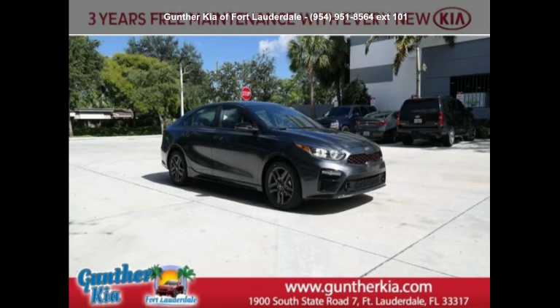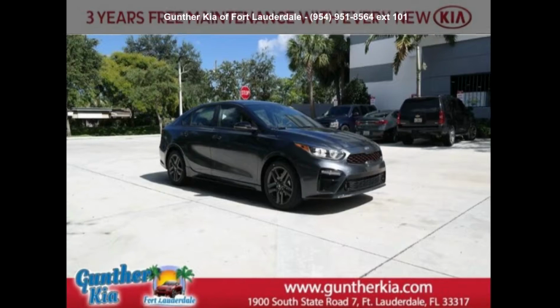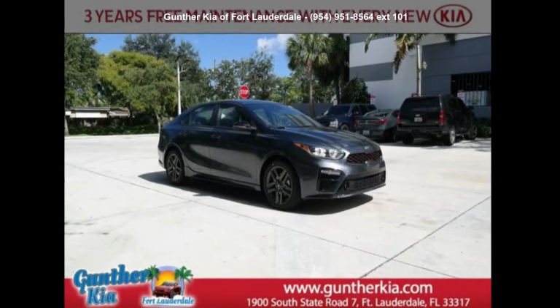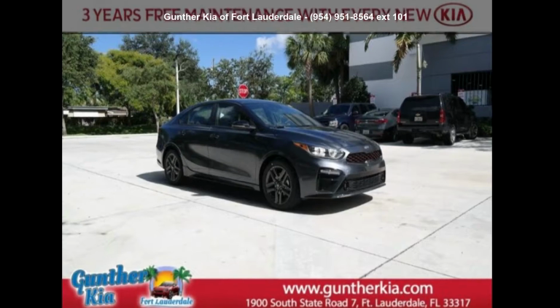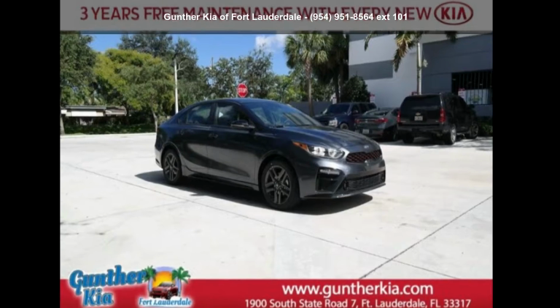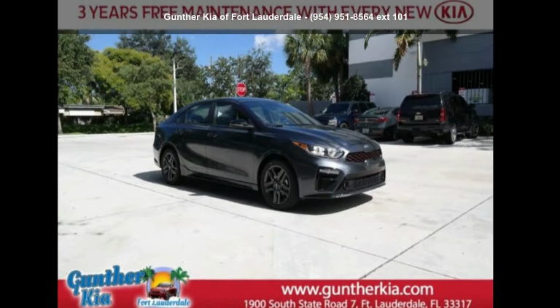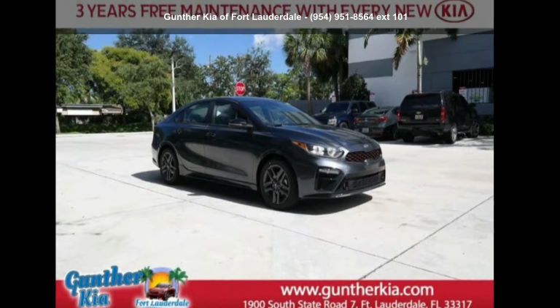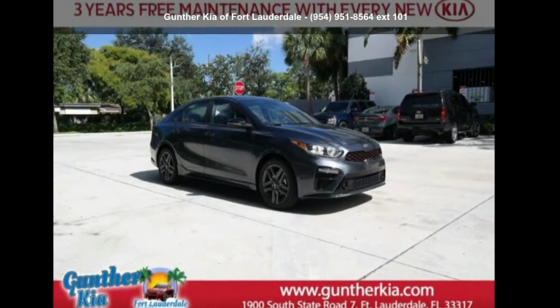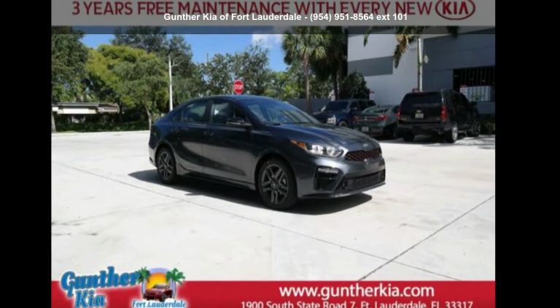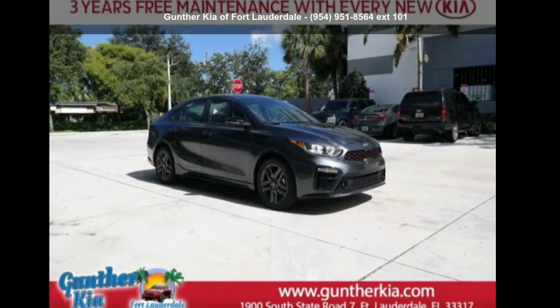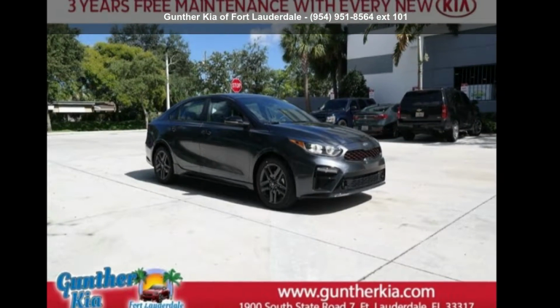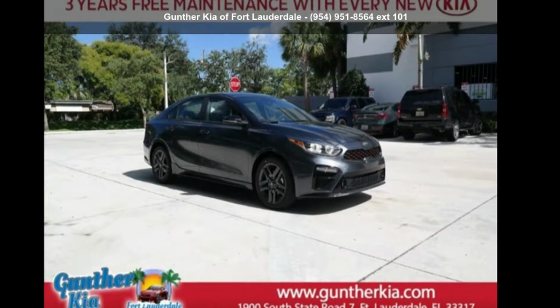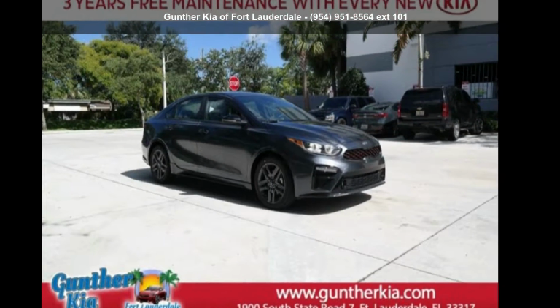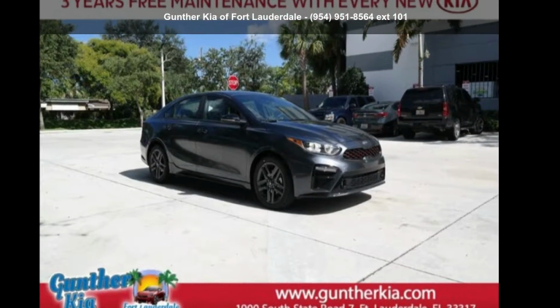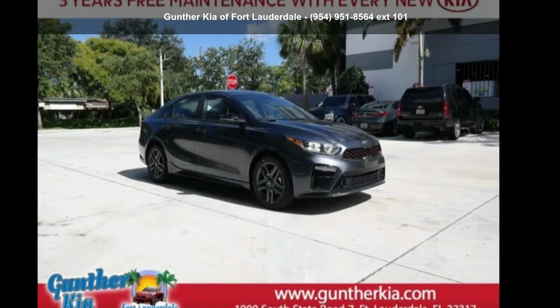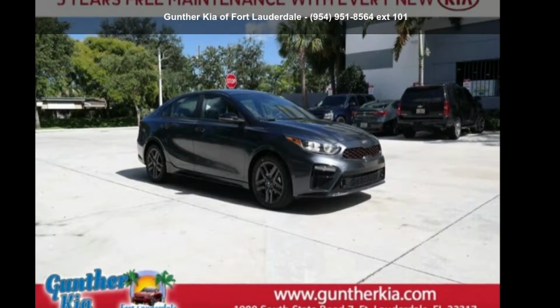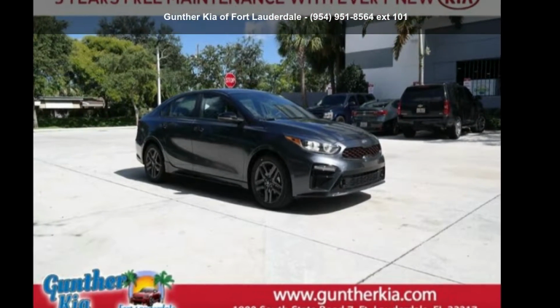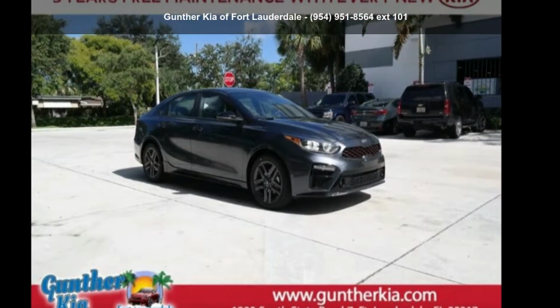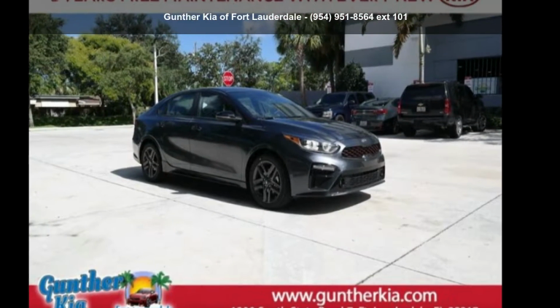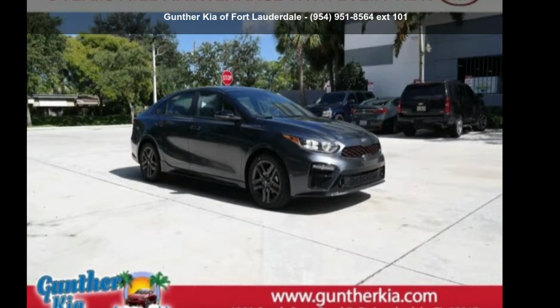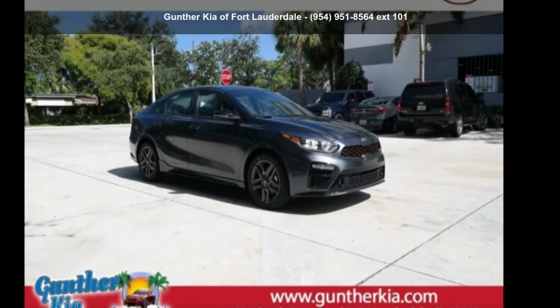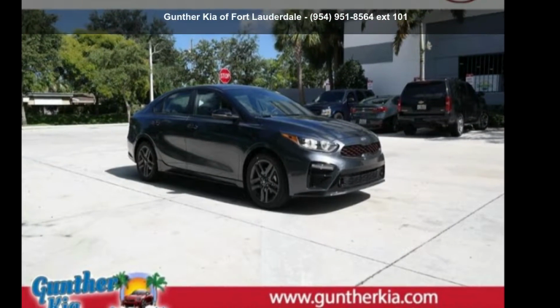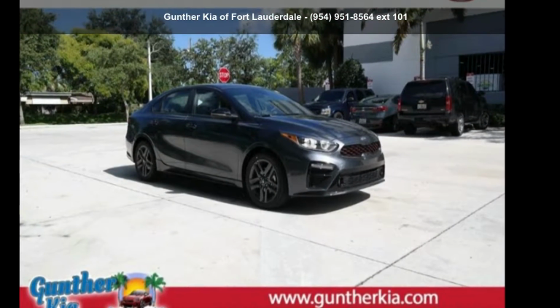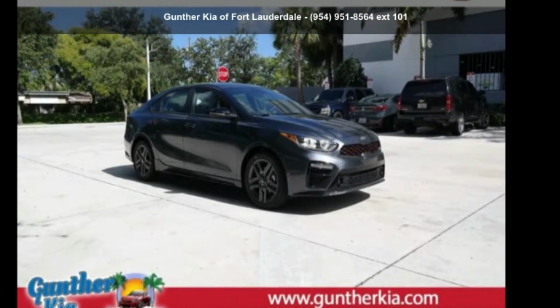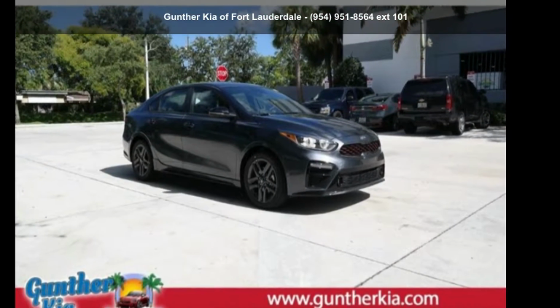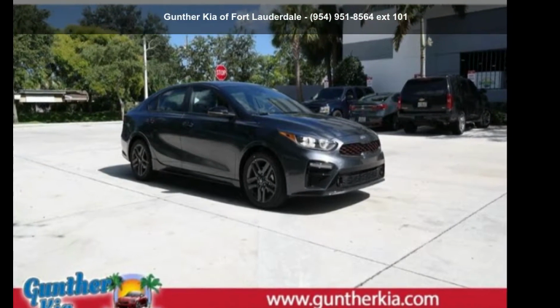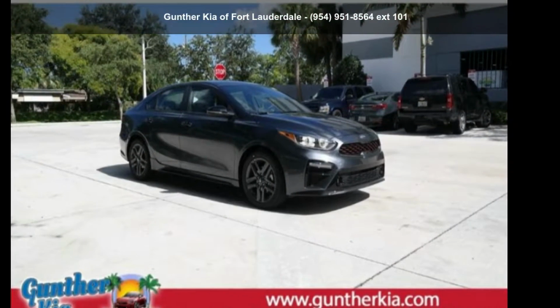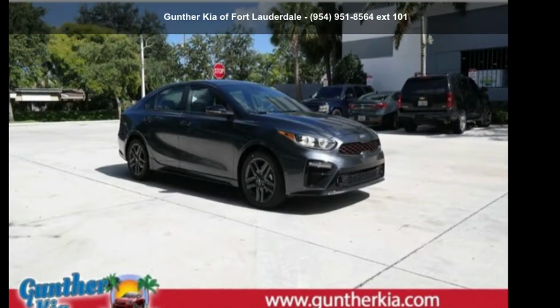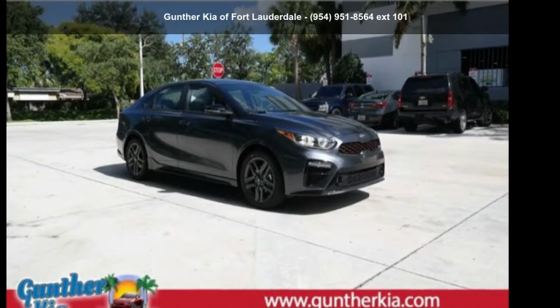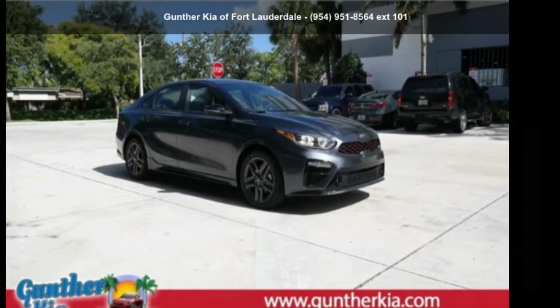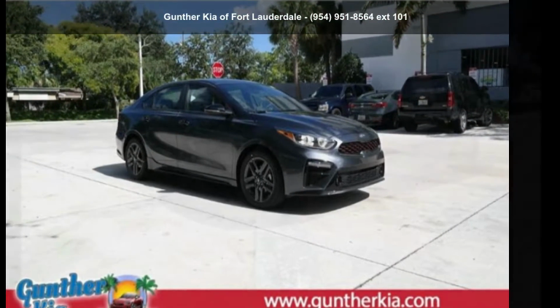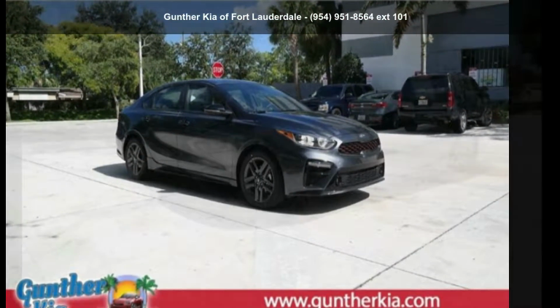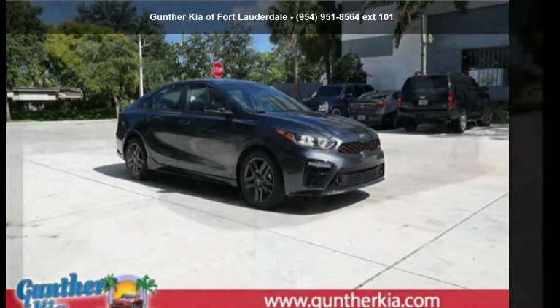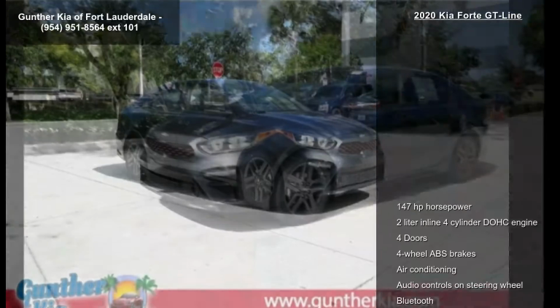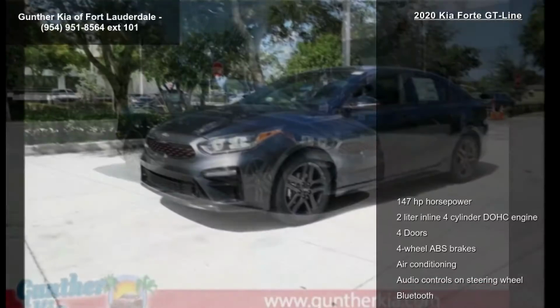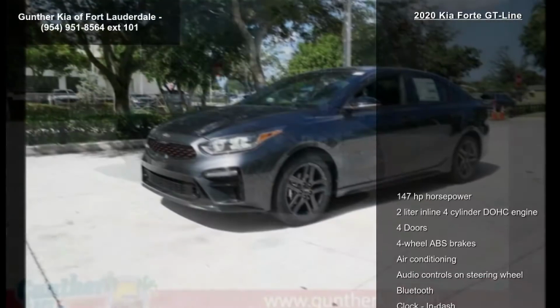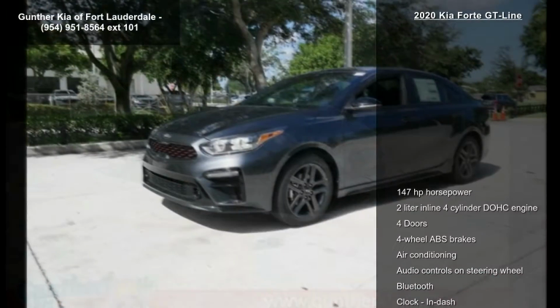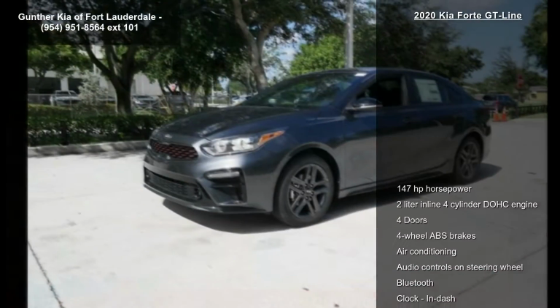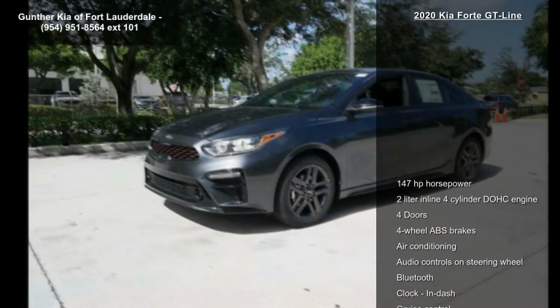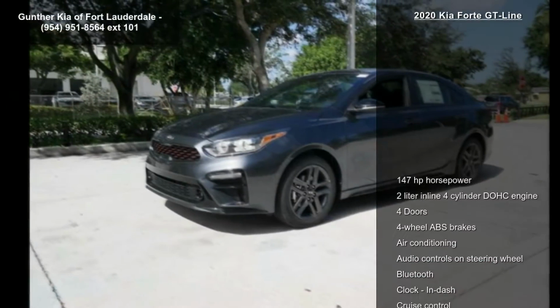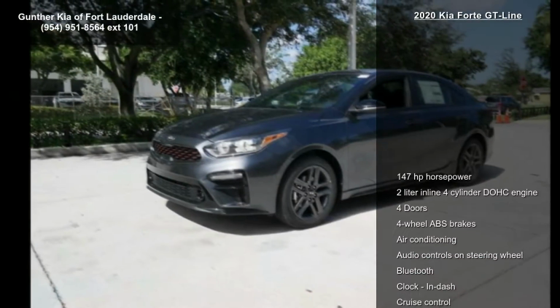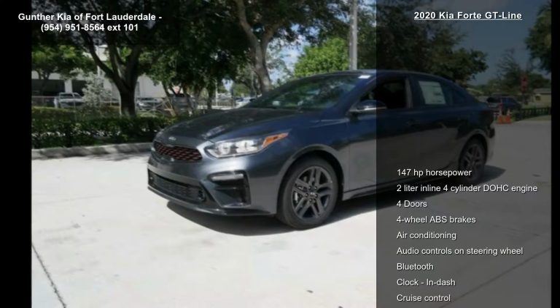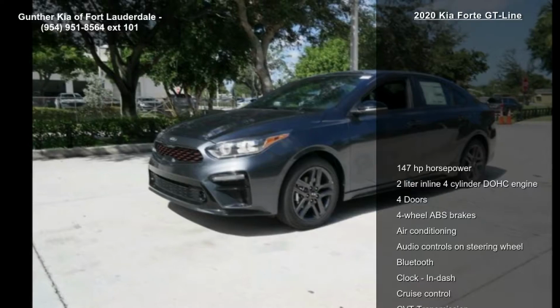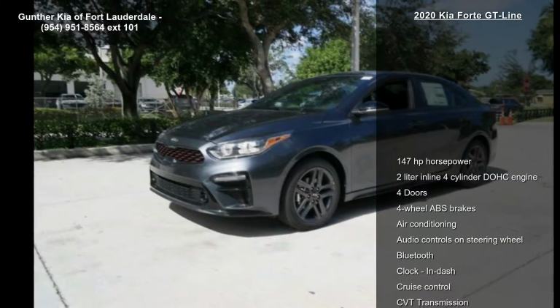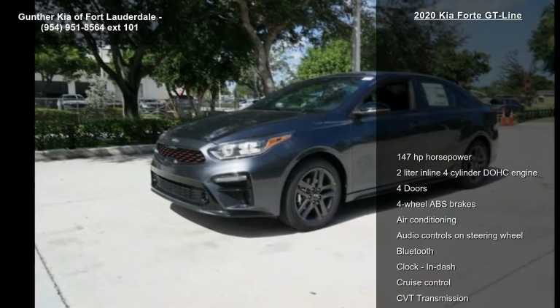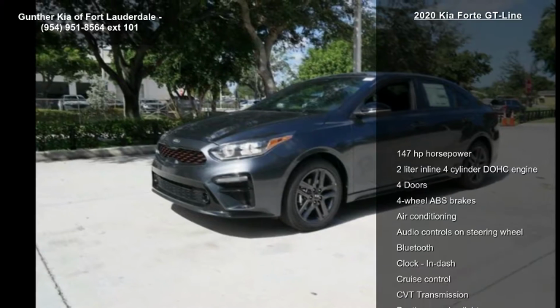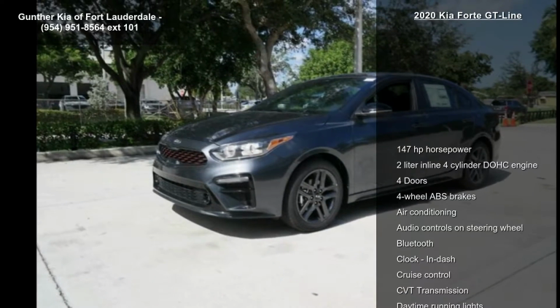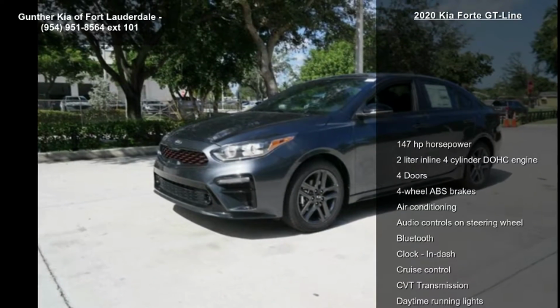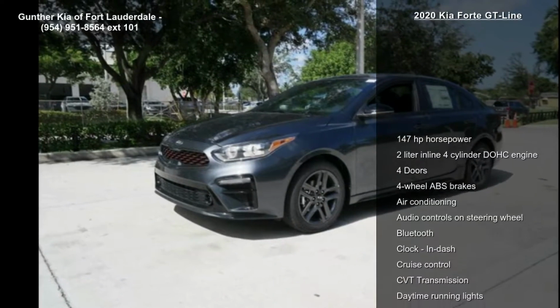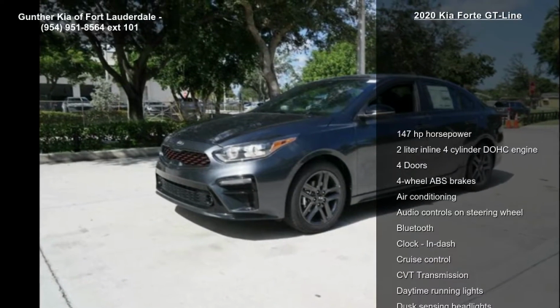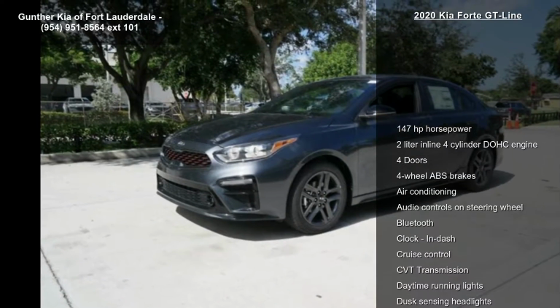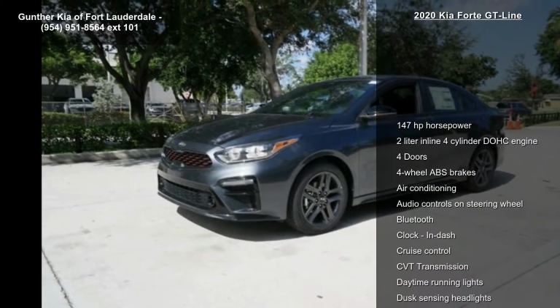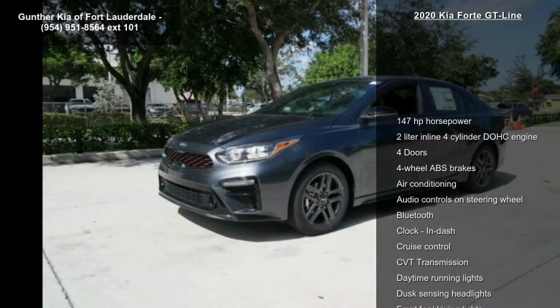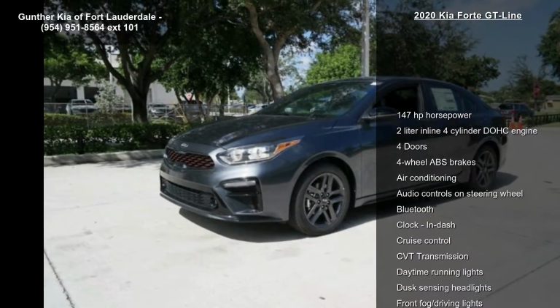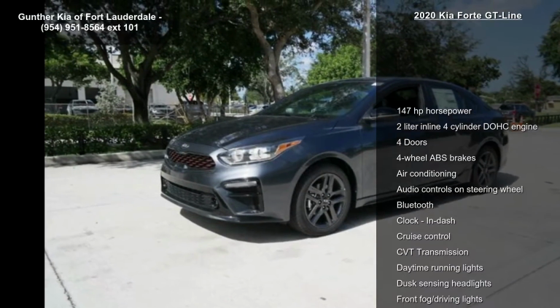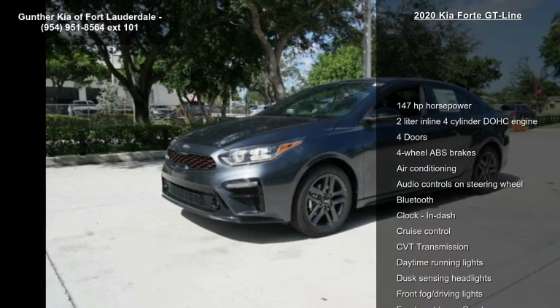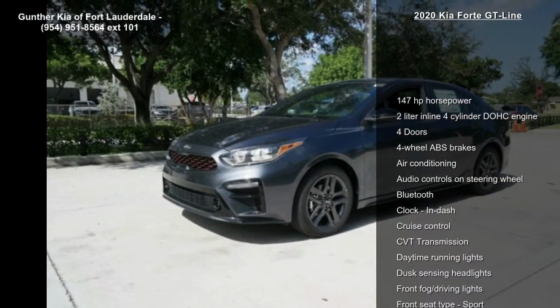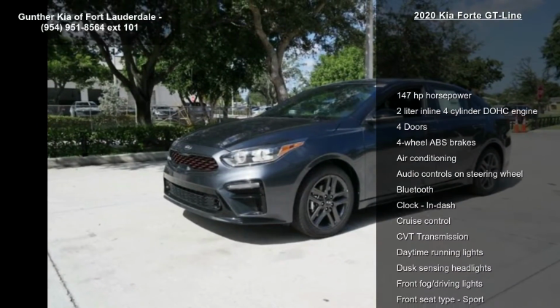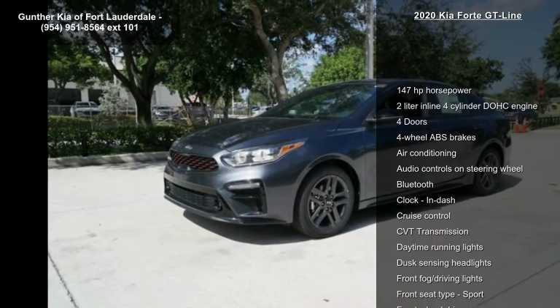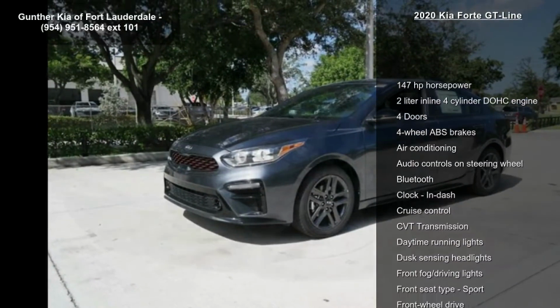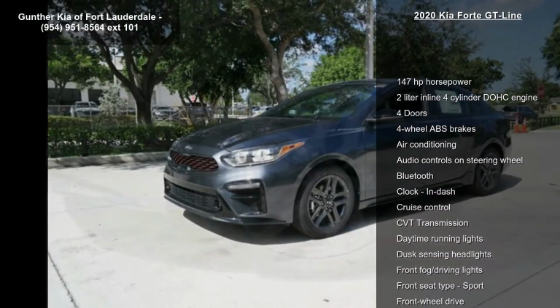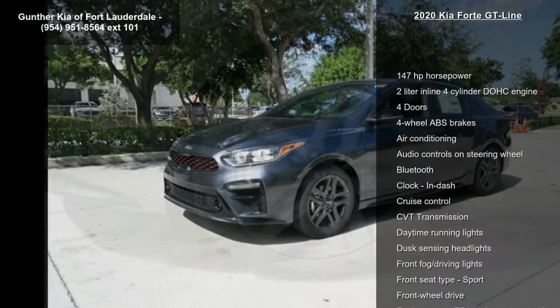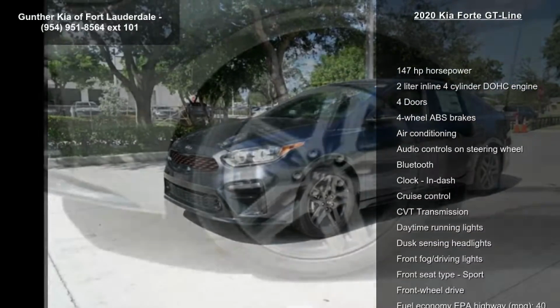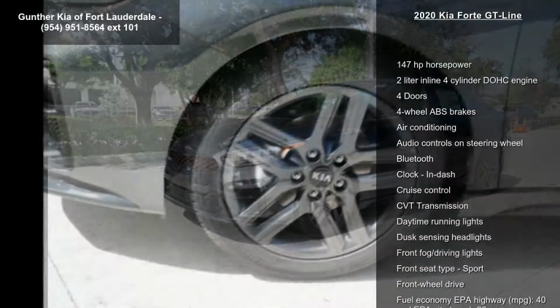Step into the Kia 2020 Forte GT Line. If you are looking for an automobile with great features, look no further.